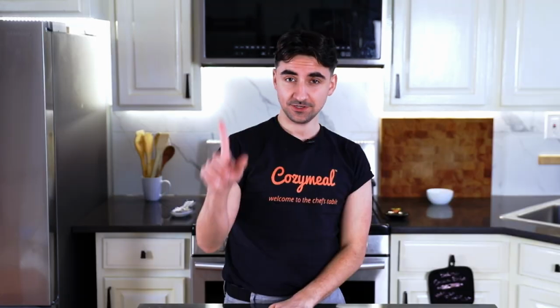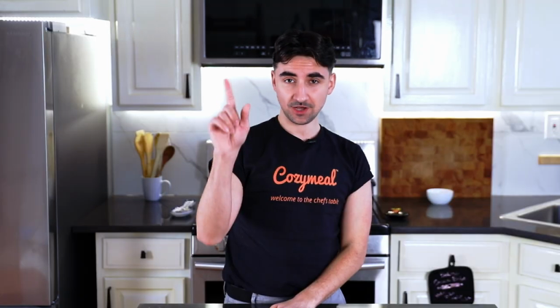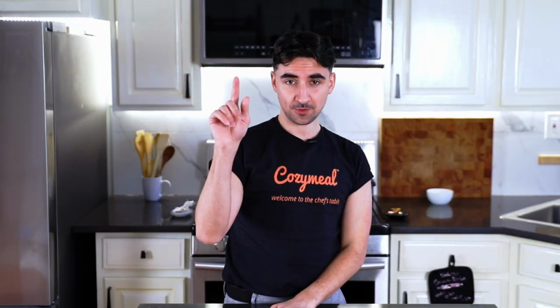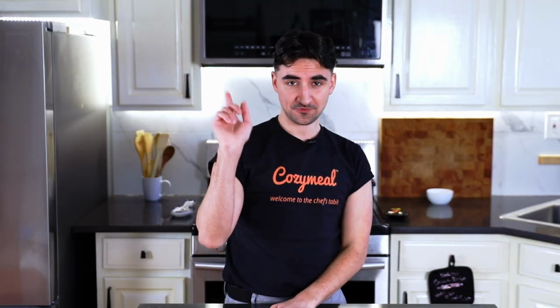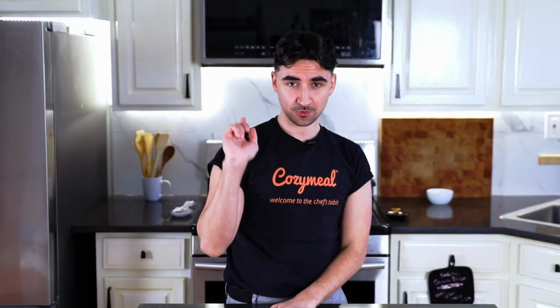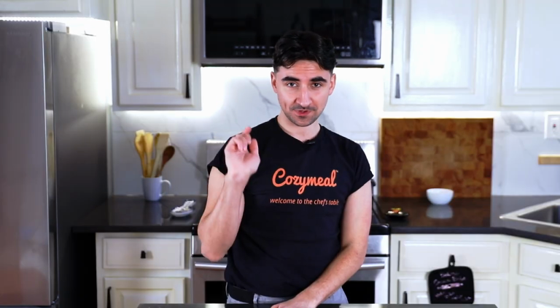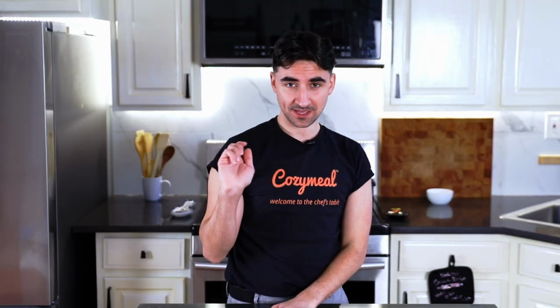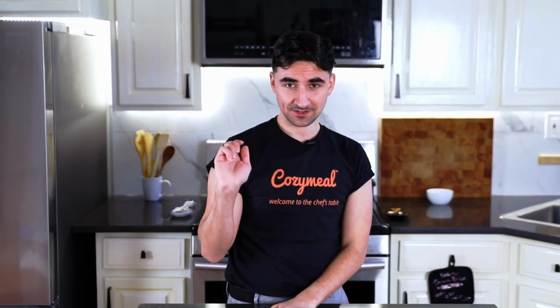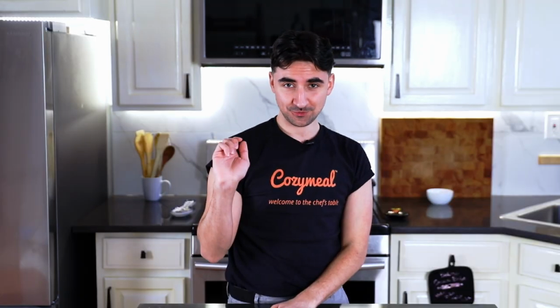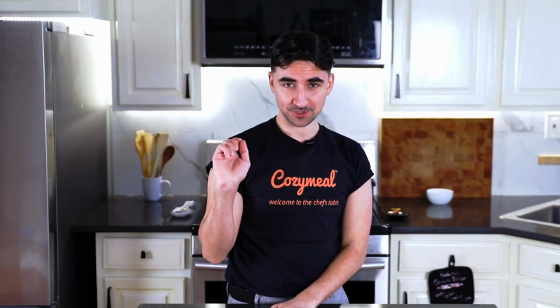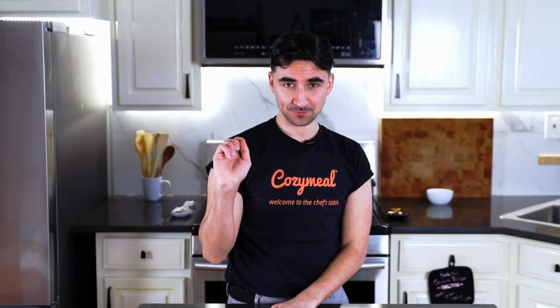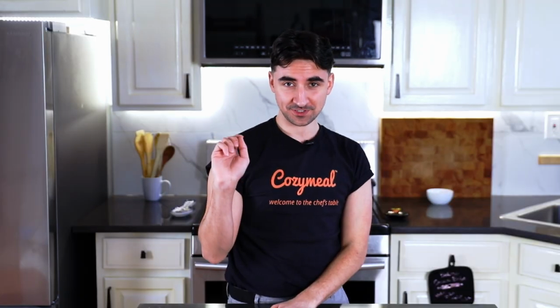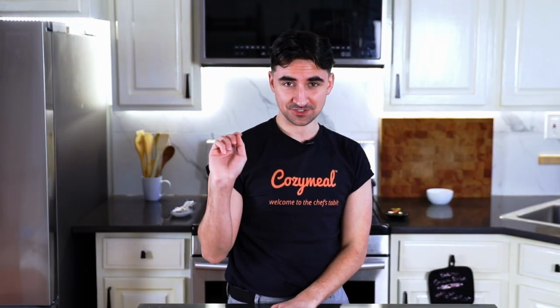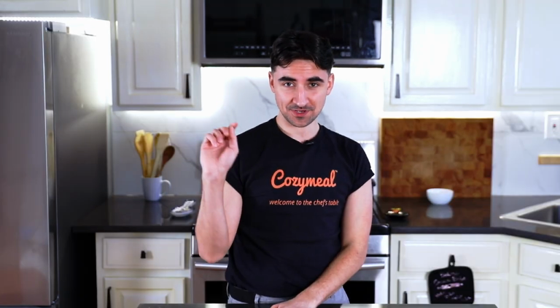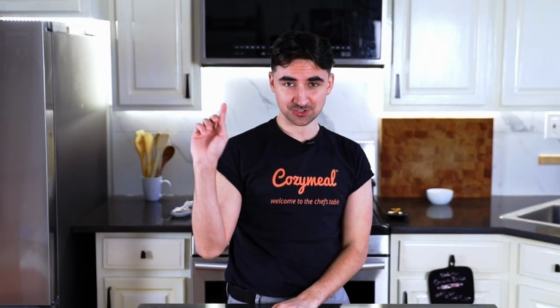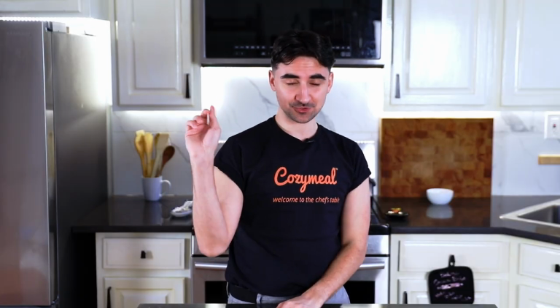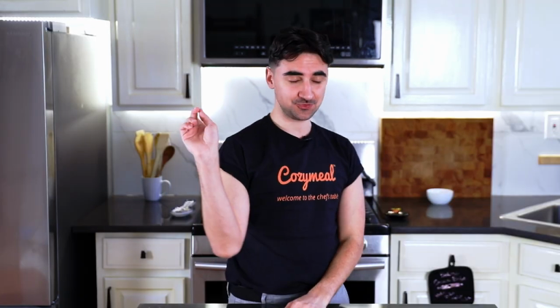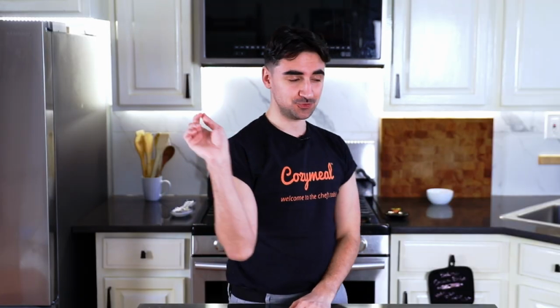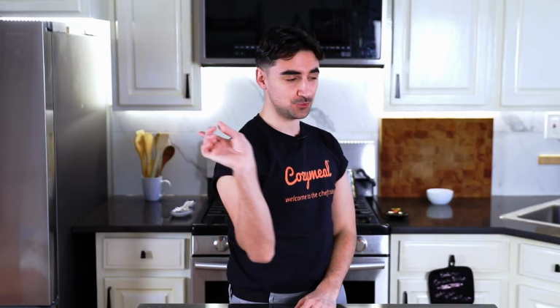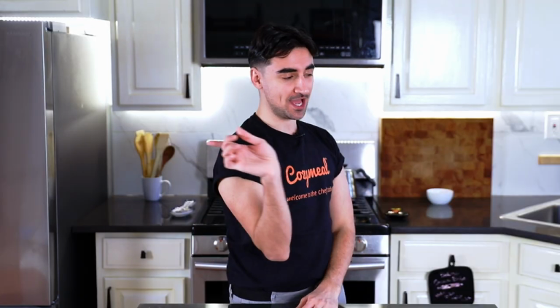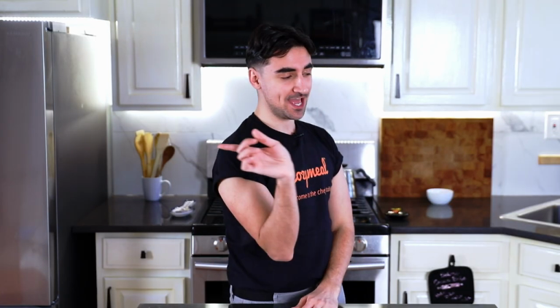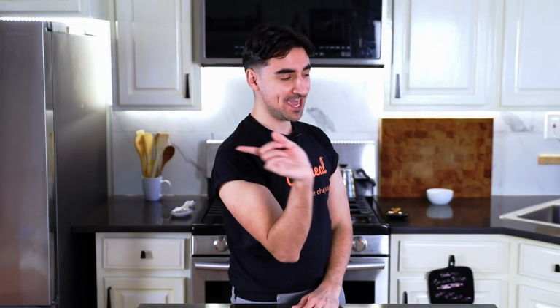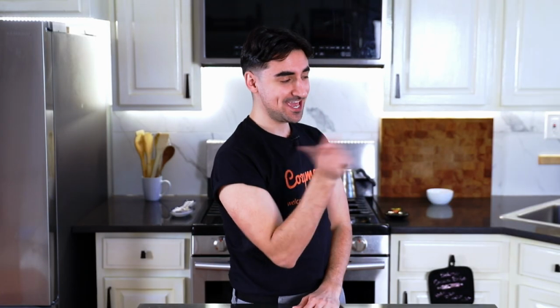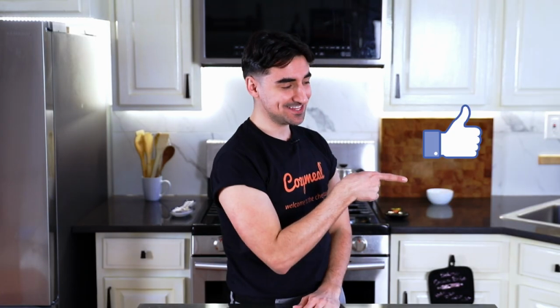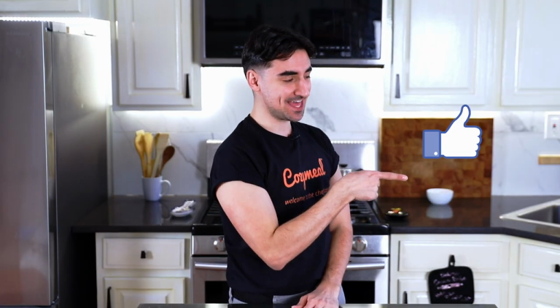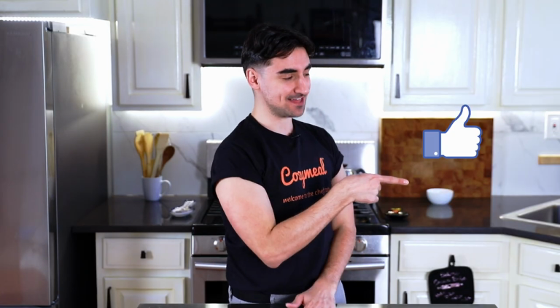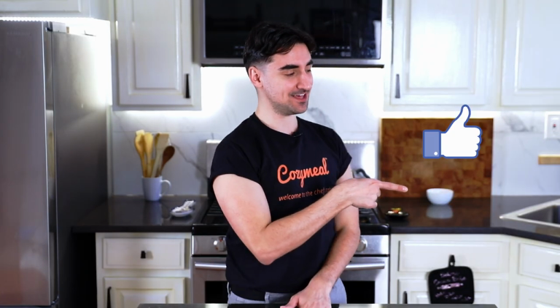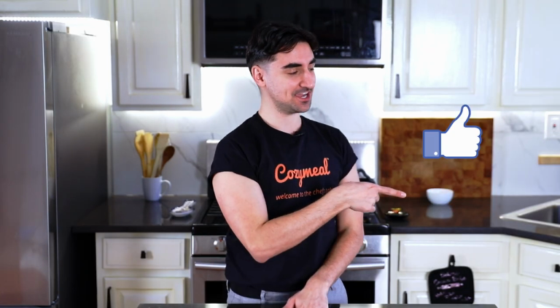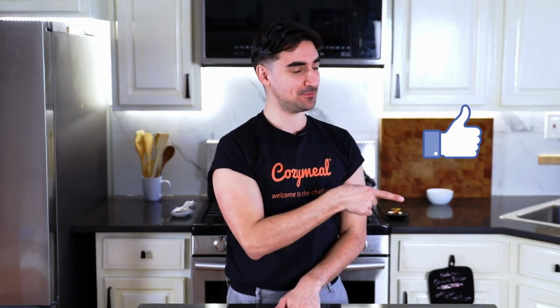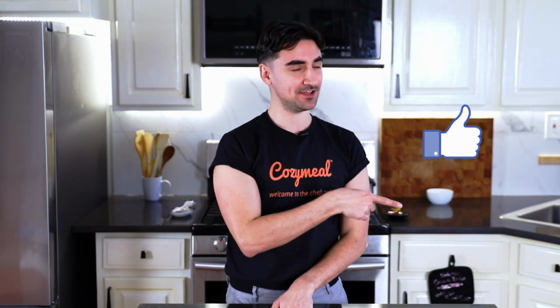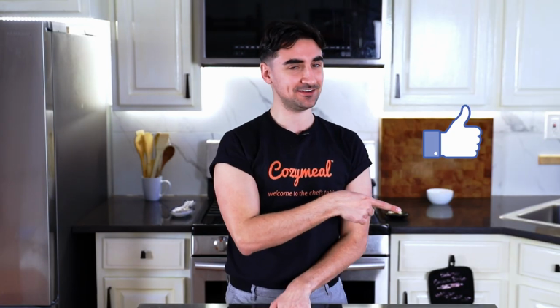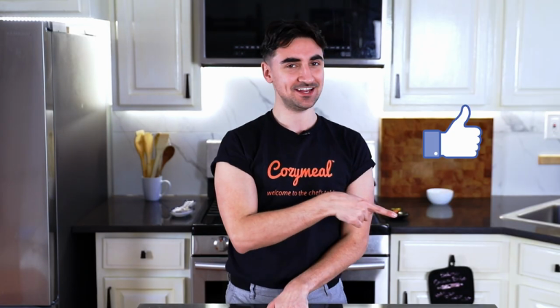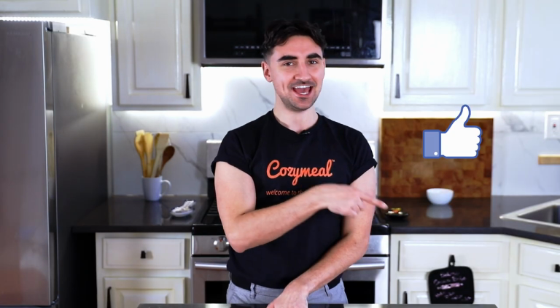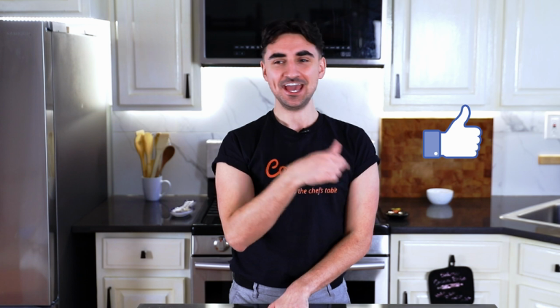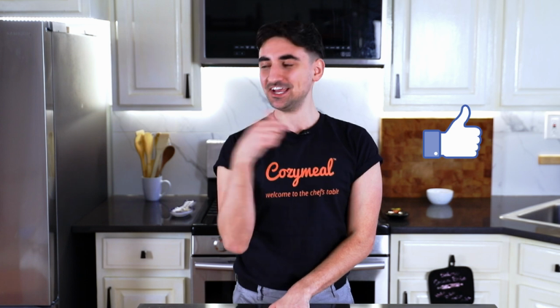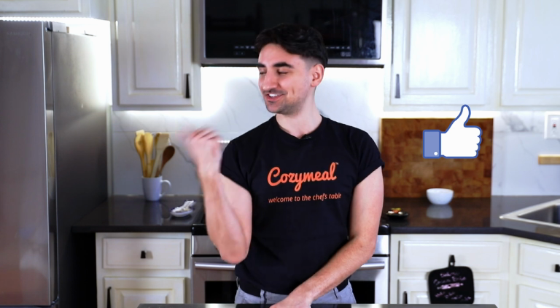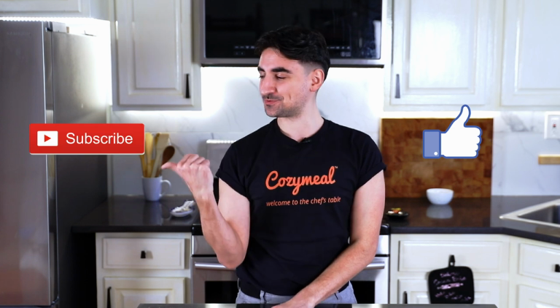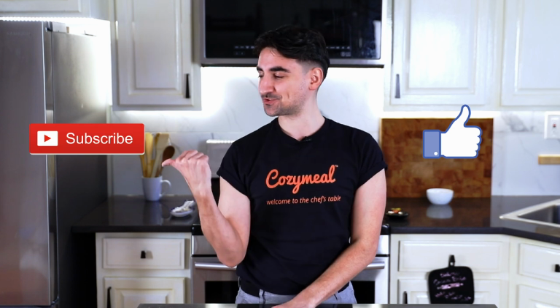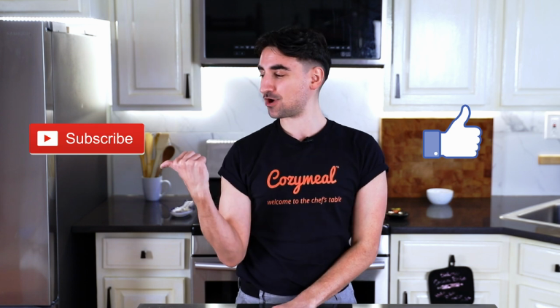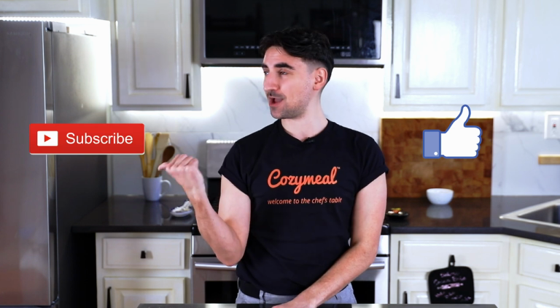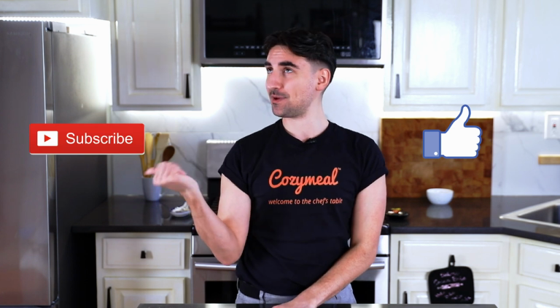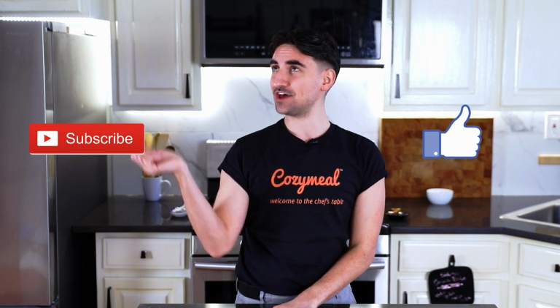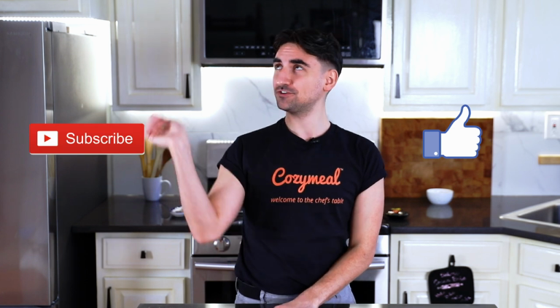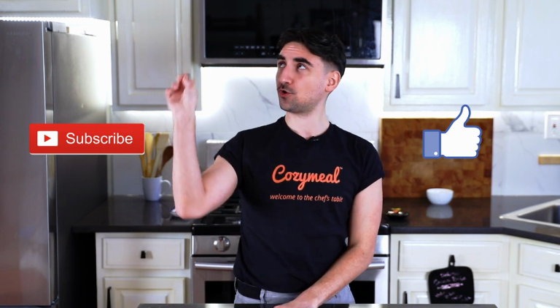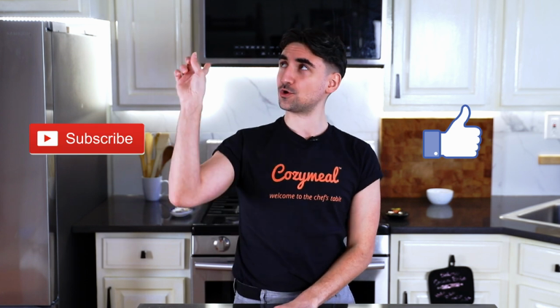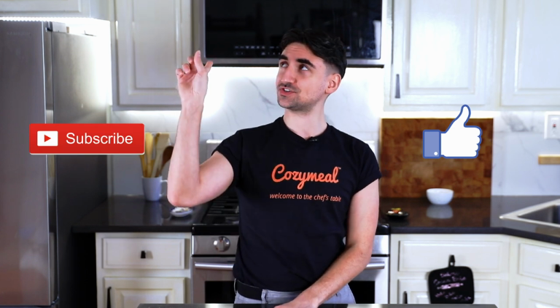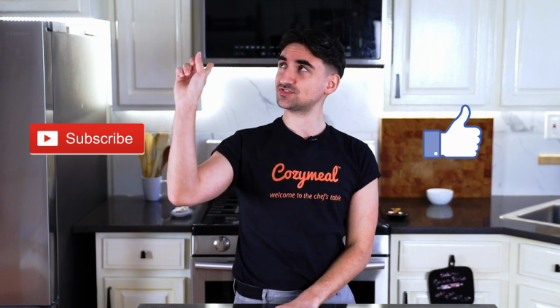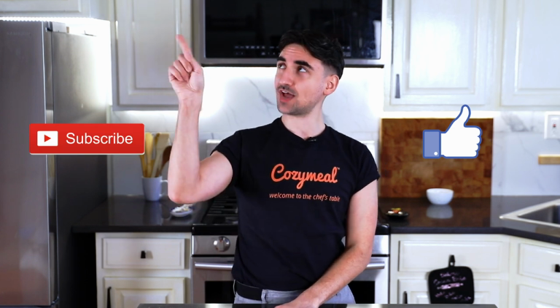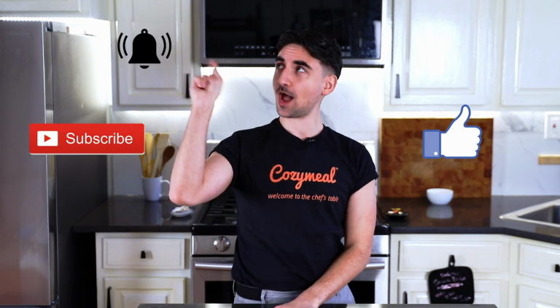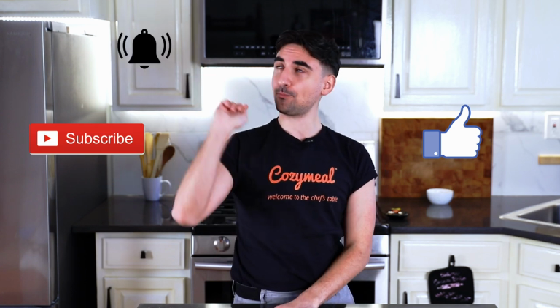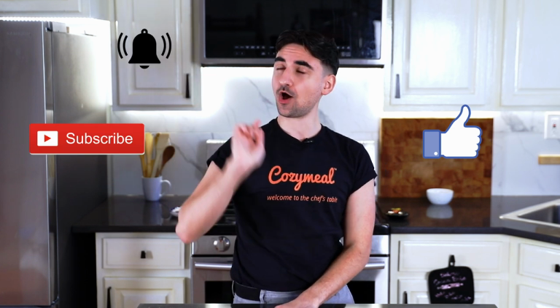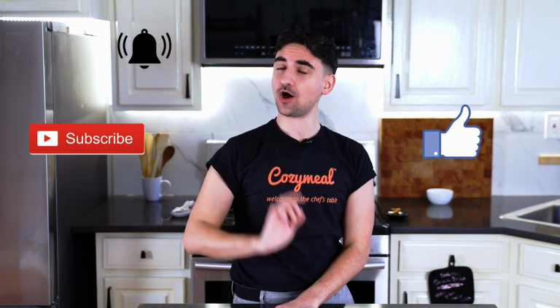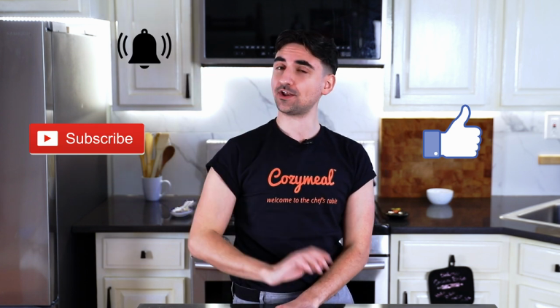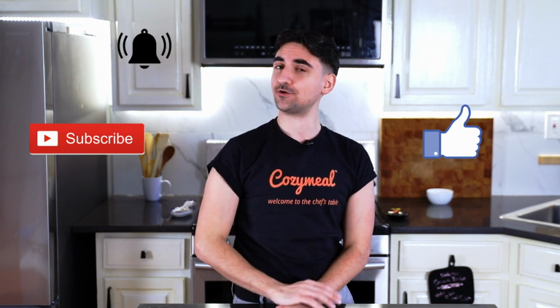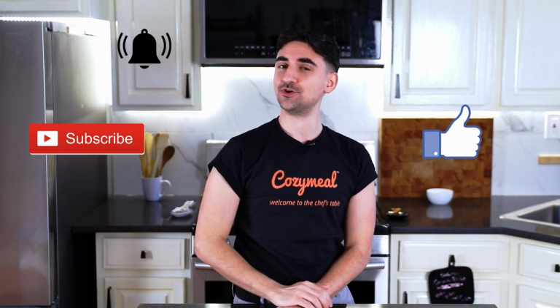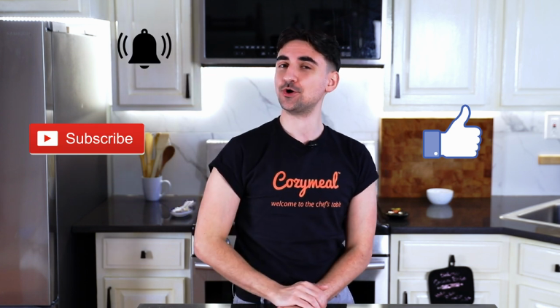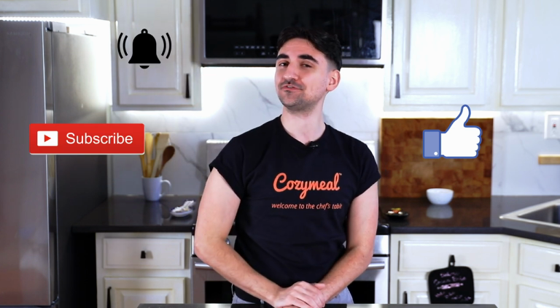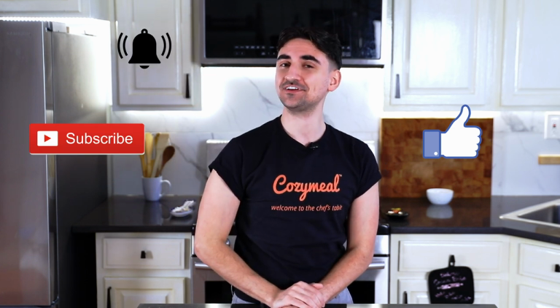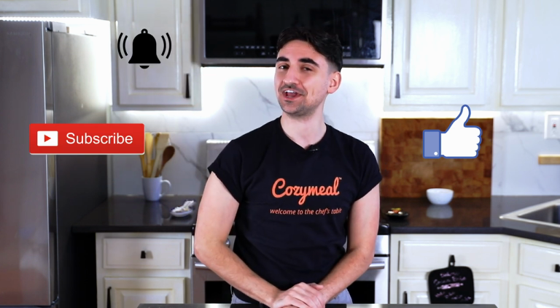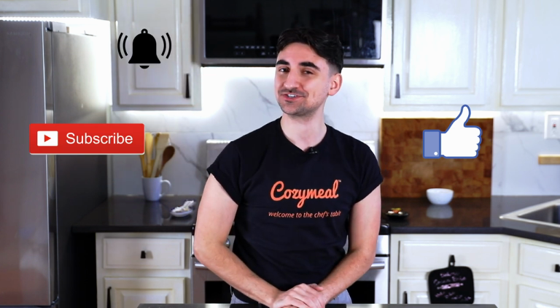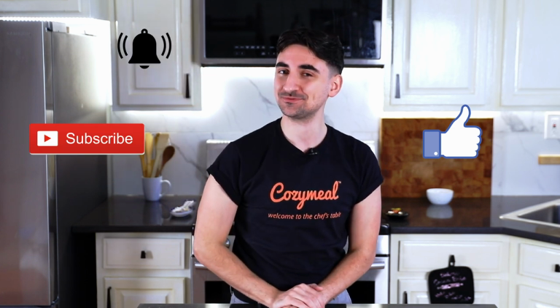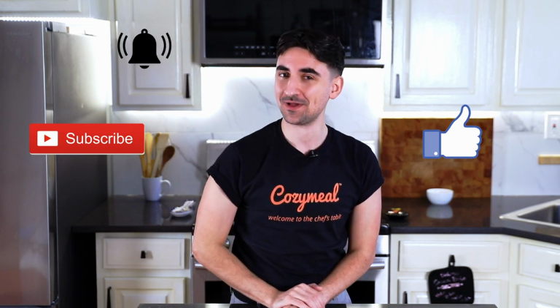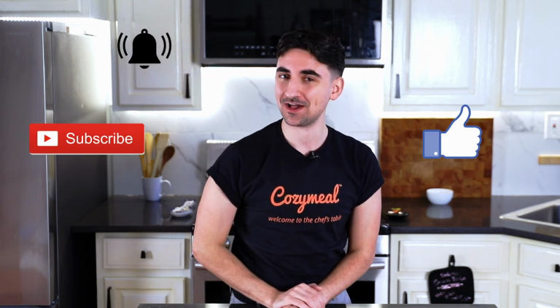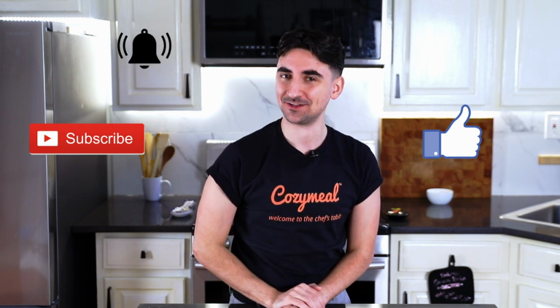Before we get into it, please make sure to hit that like button, hit subscribe, and of course tap on our notification bell.